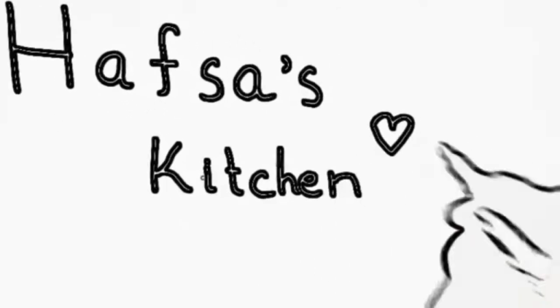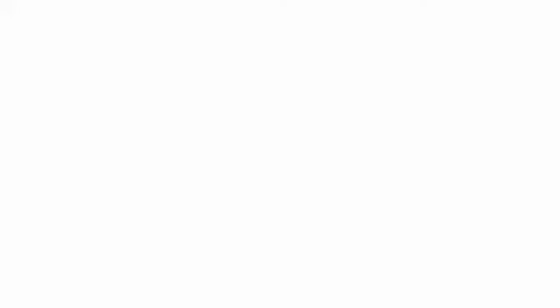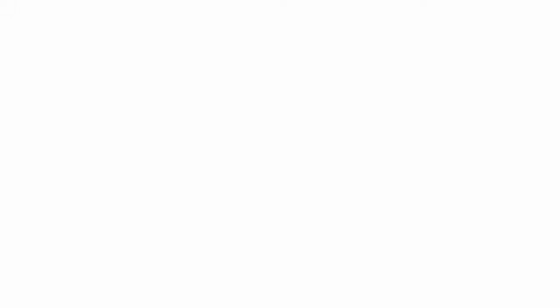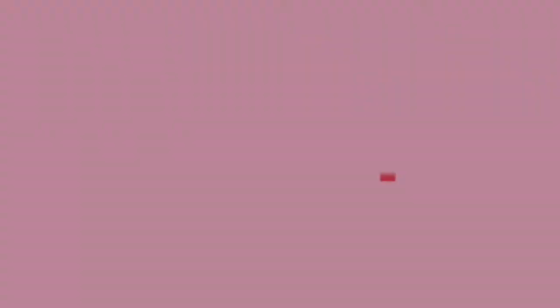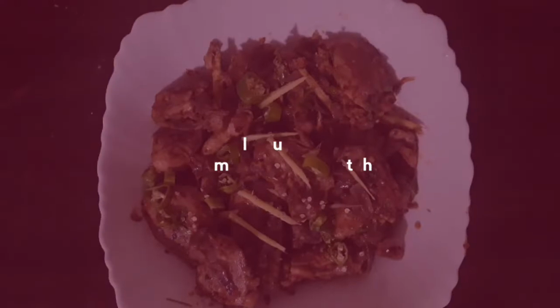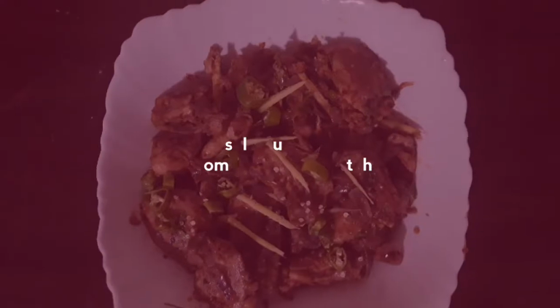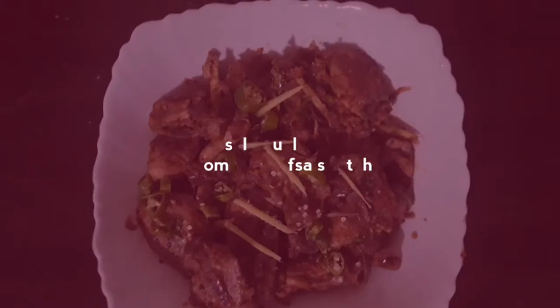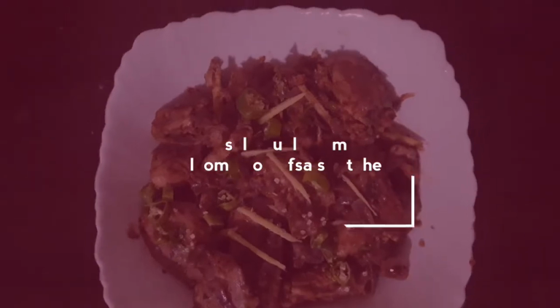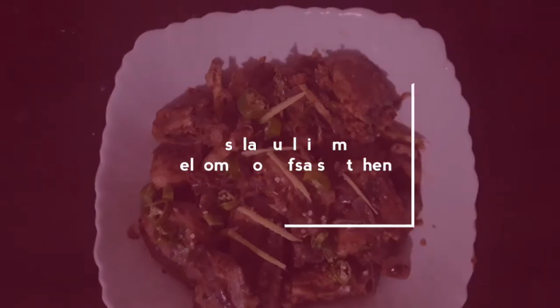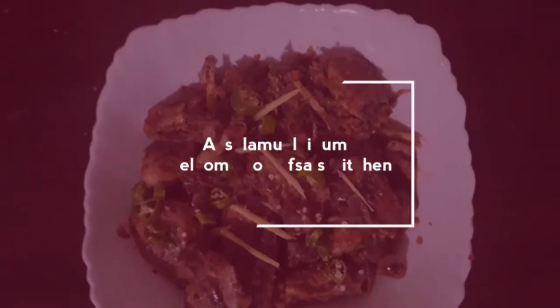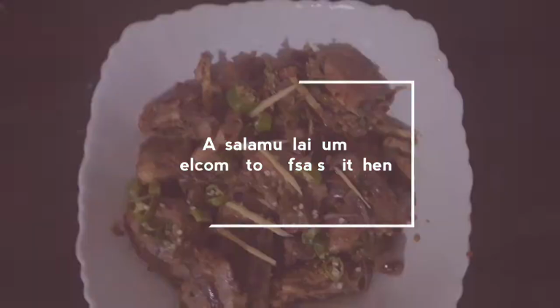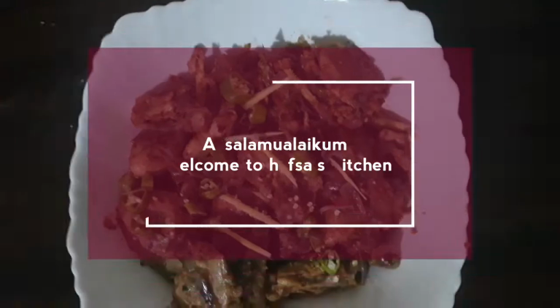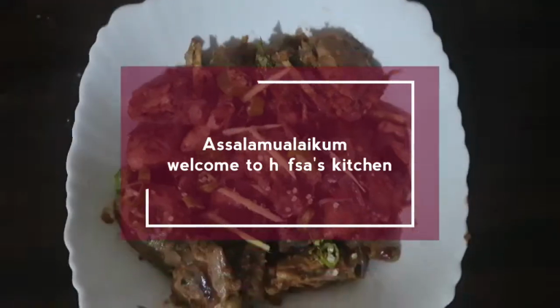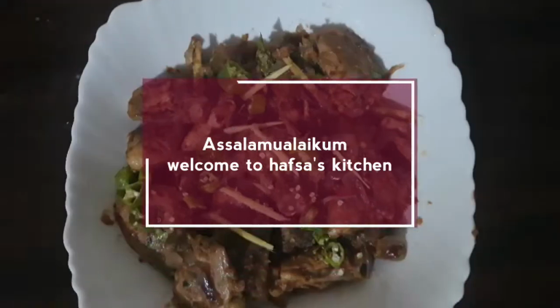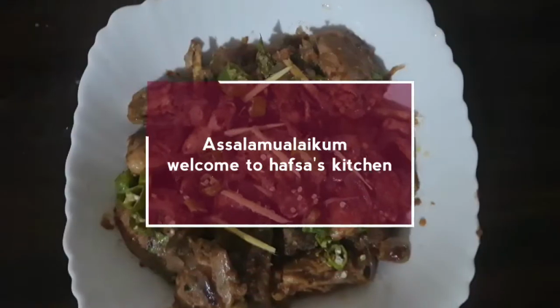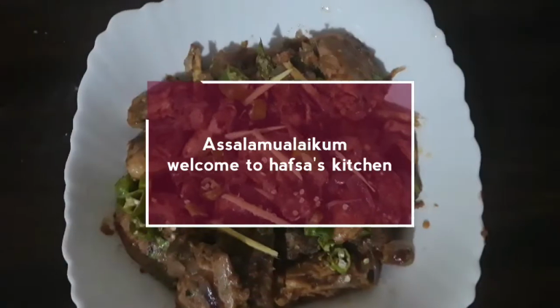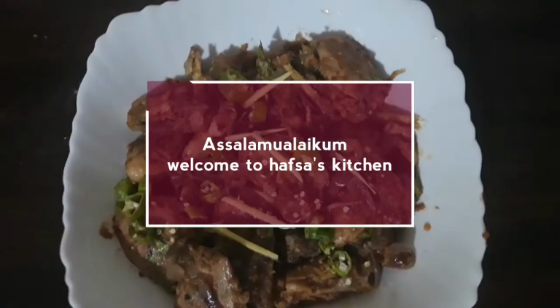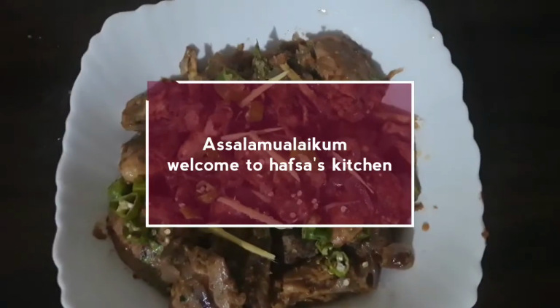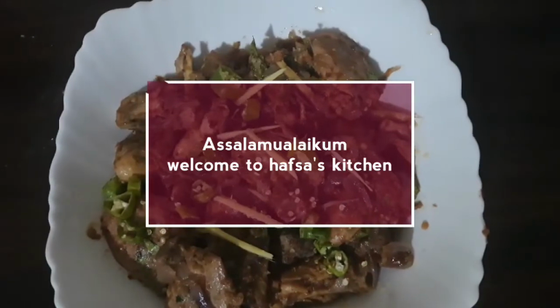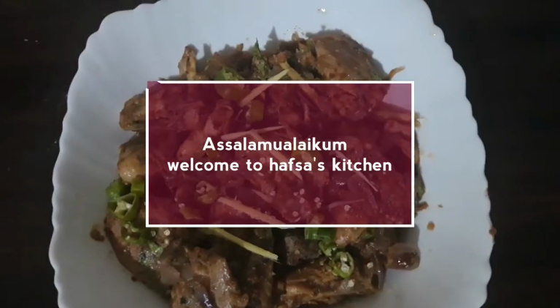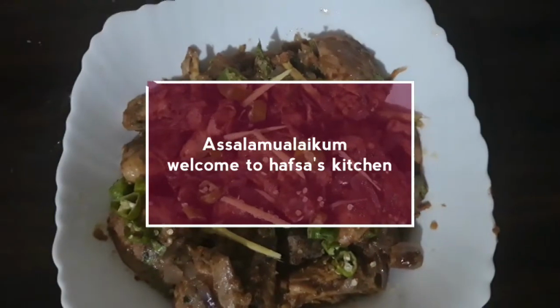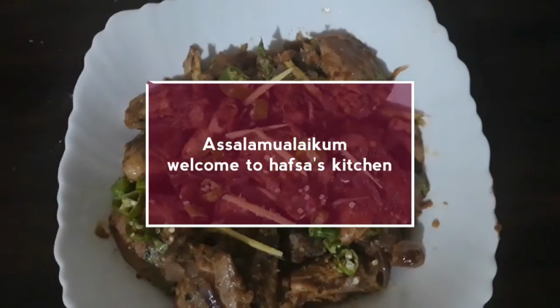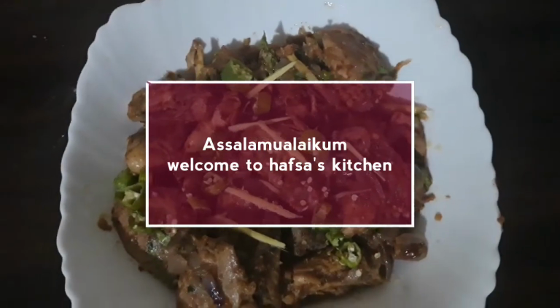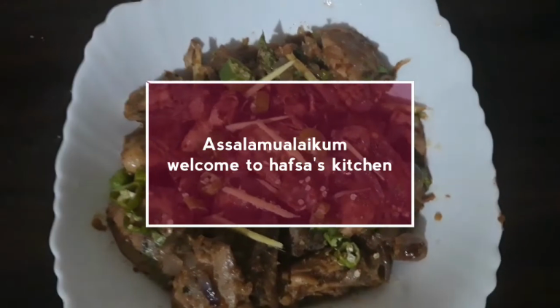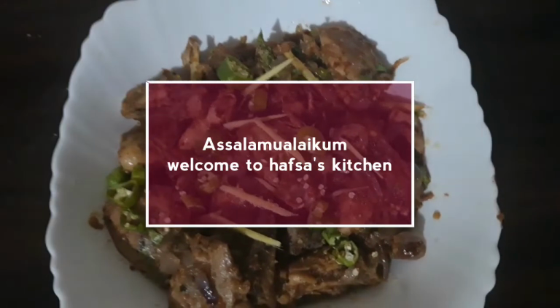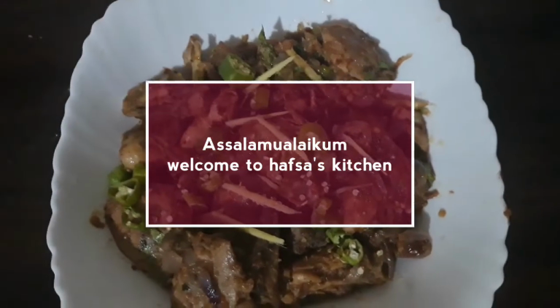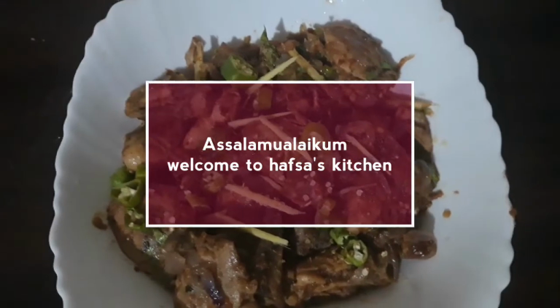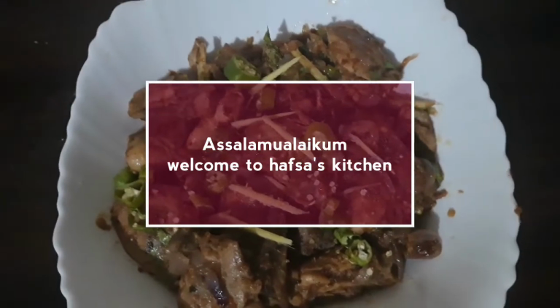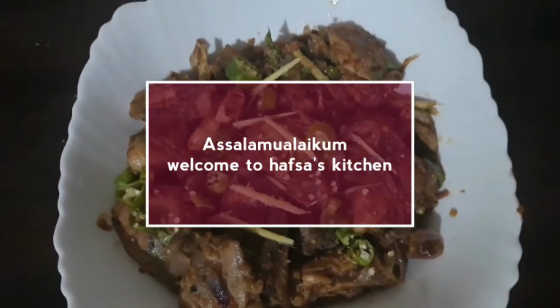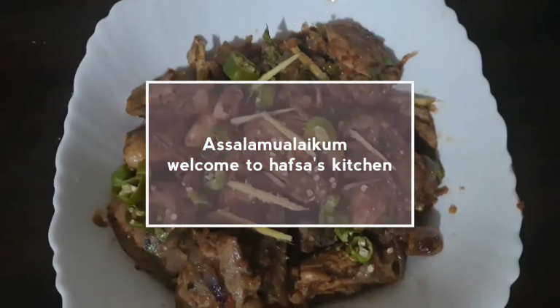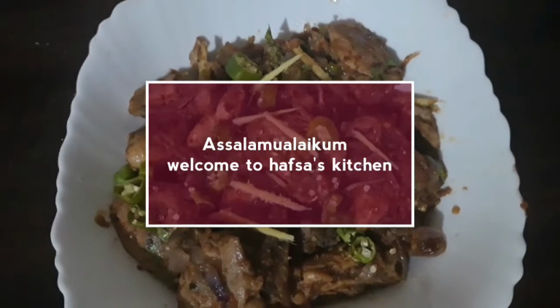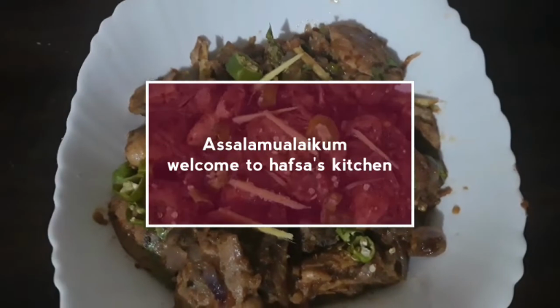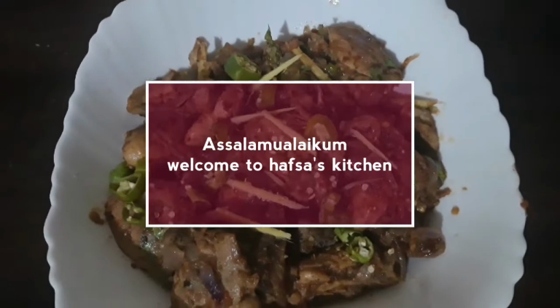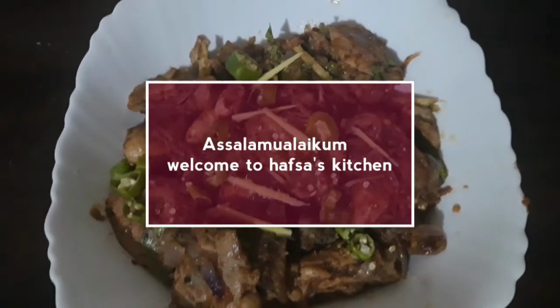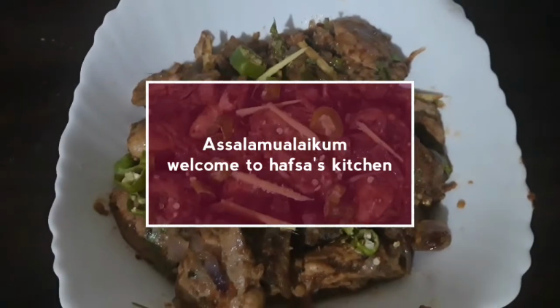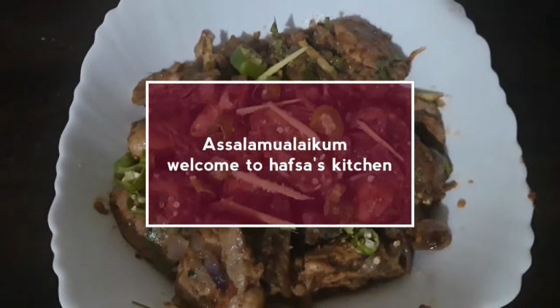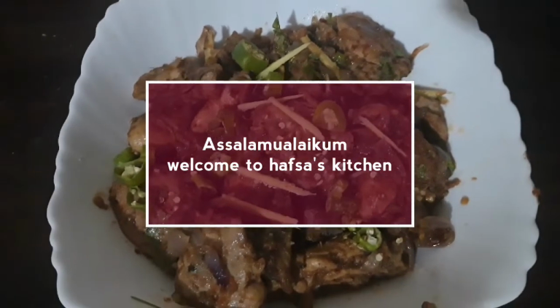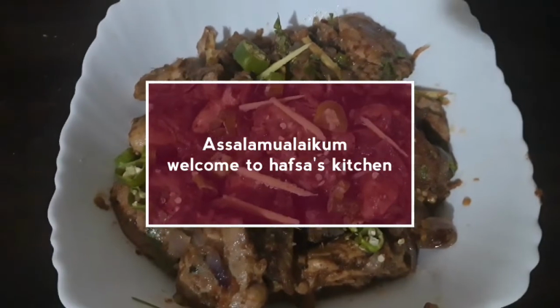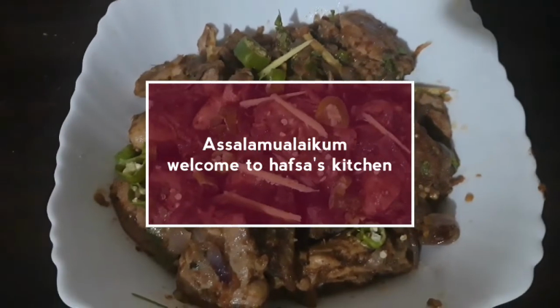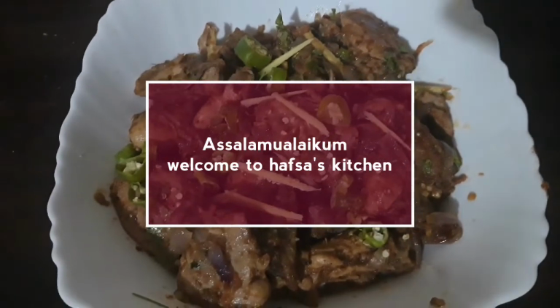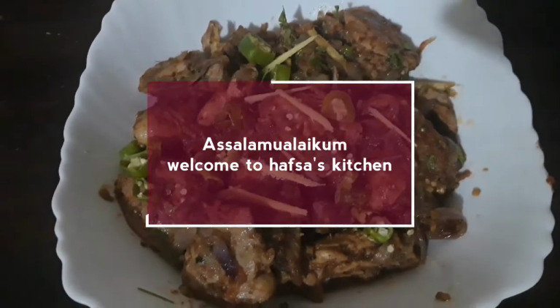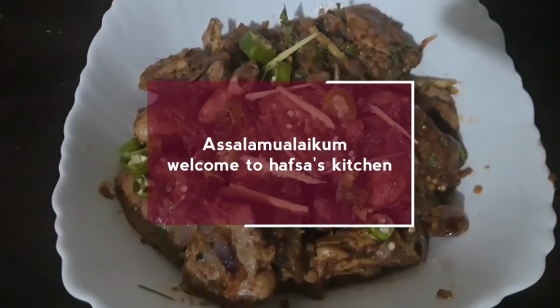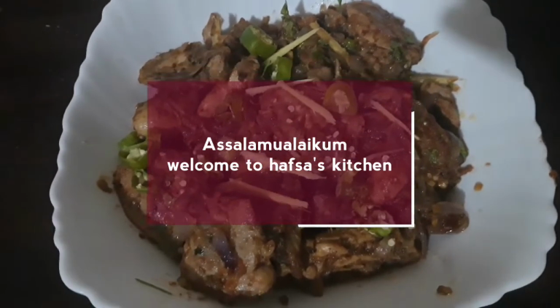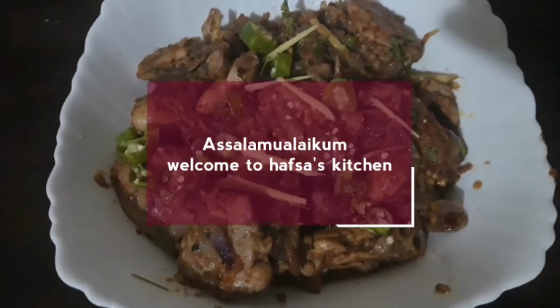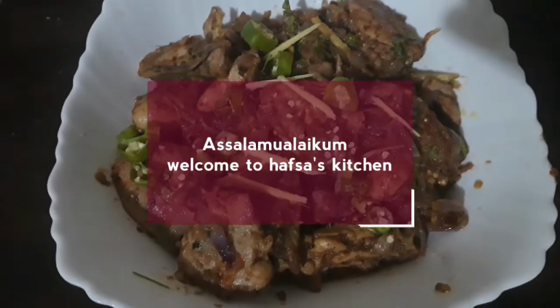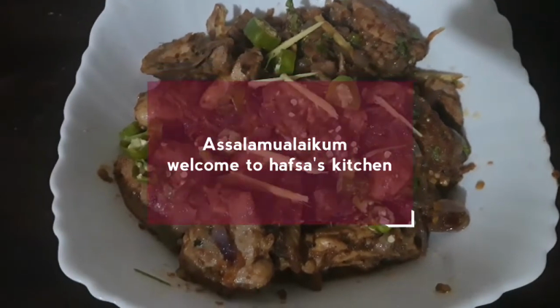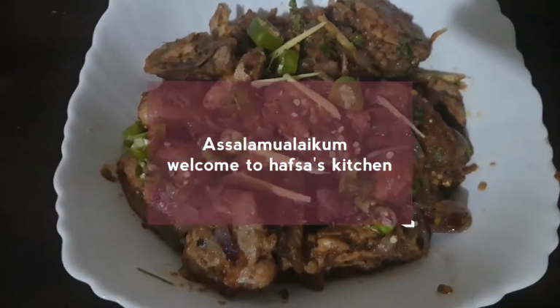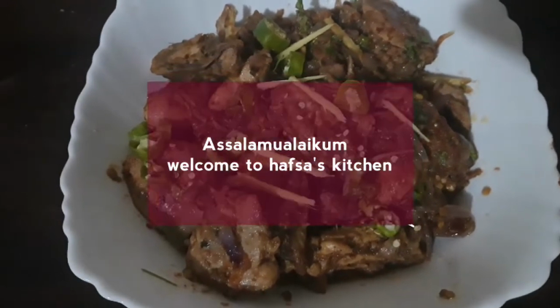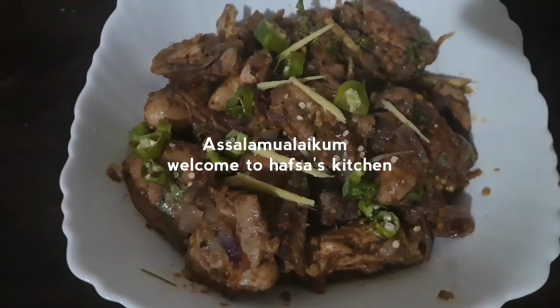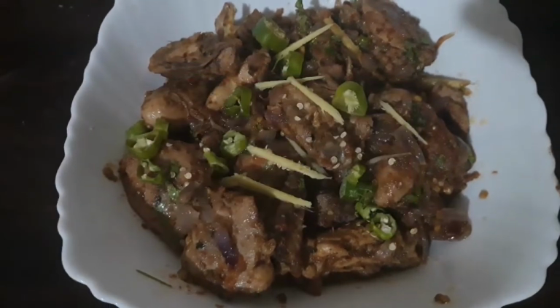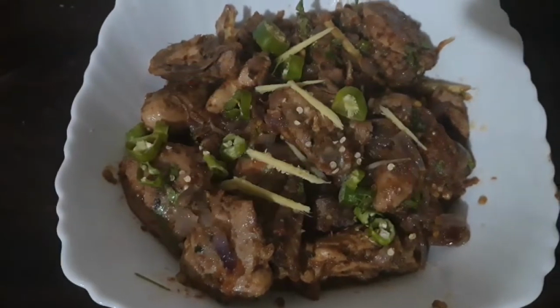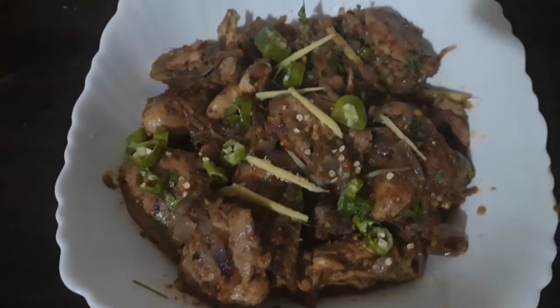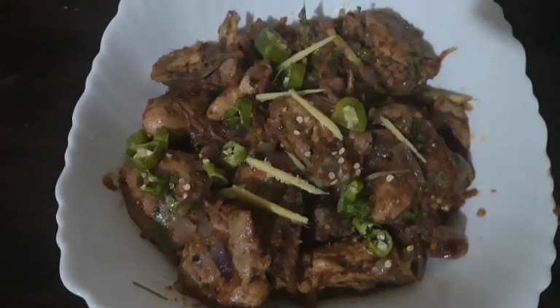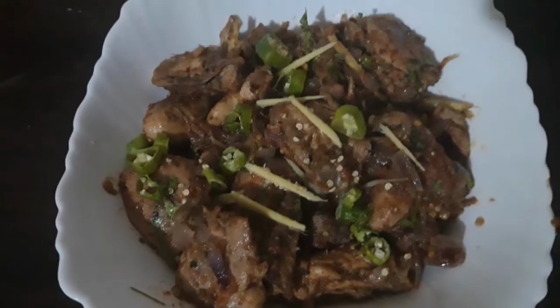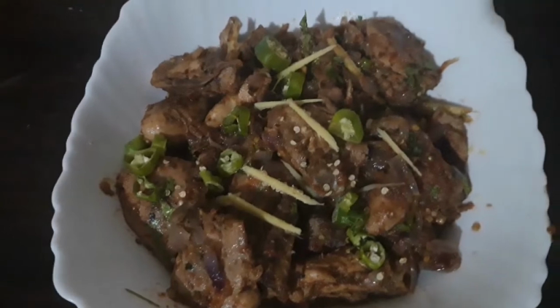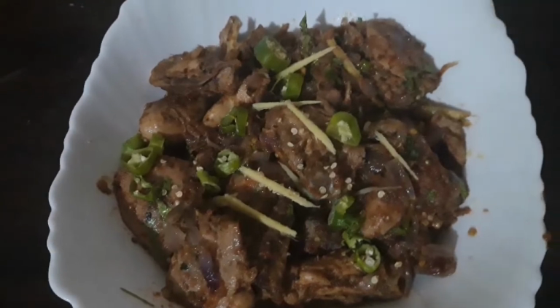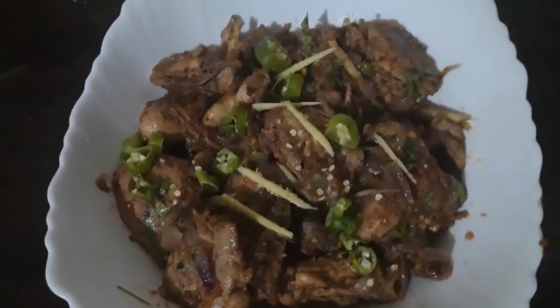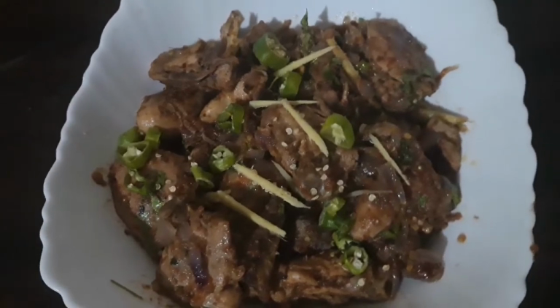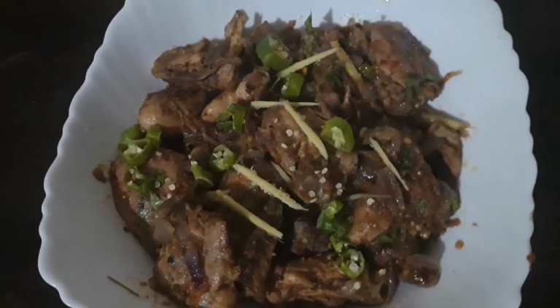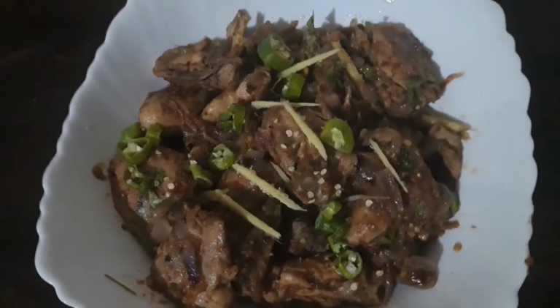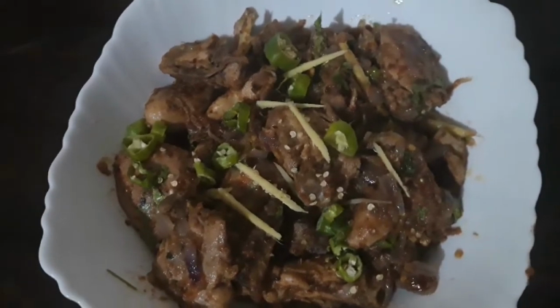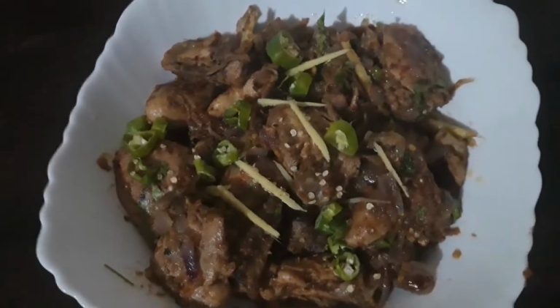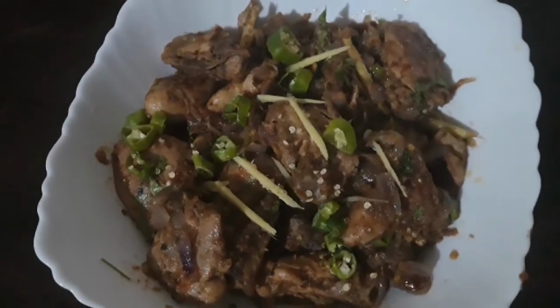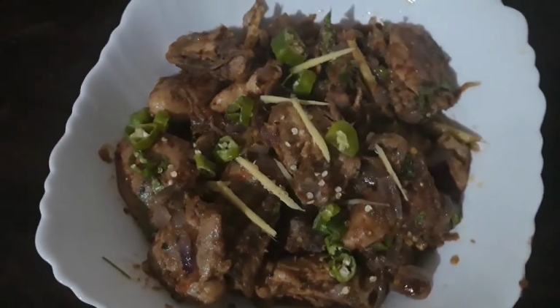As-salamu alaykum viewers, welcome to Hafsah's Kitchen. I am Hafsah and you are watching Hafsah's Kitchen YouTube channel.